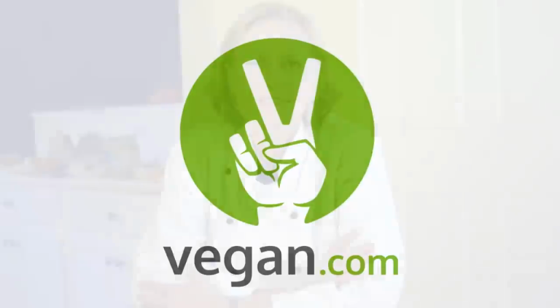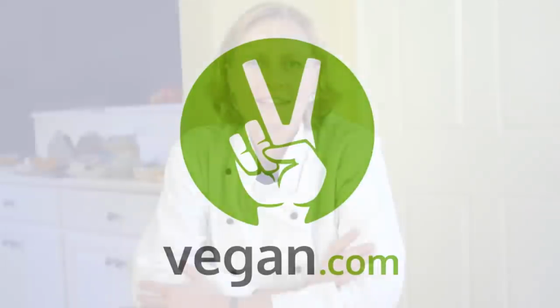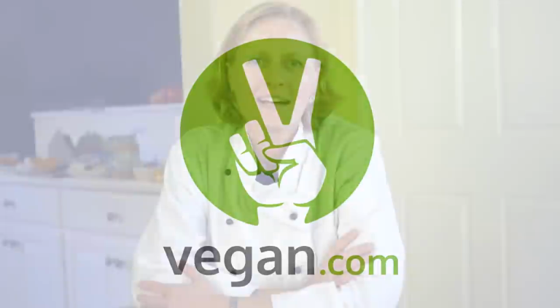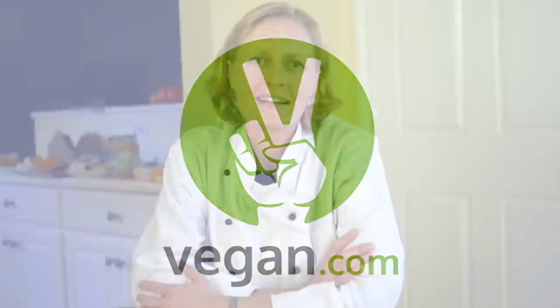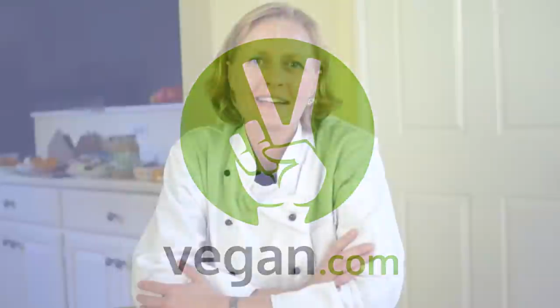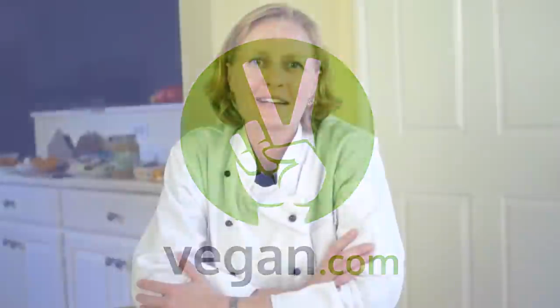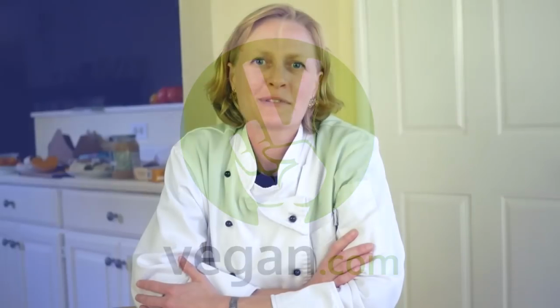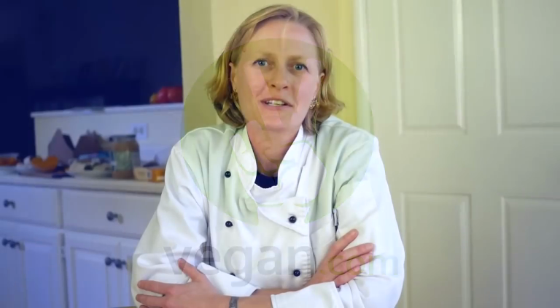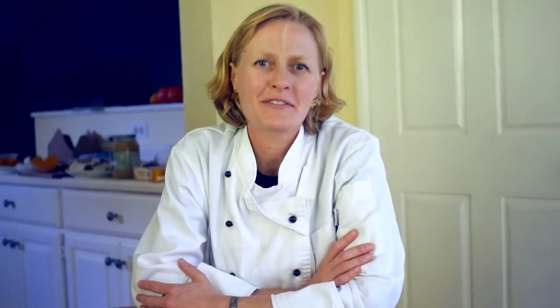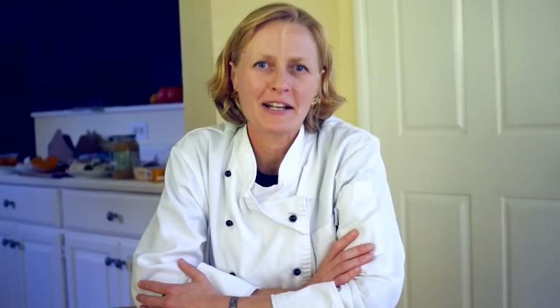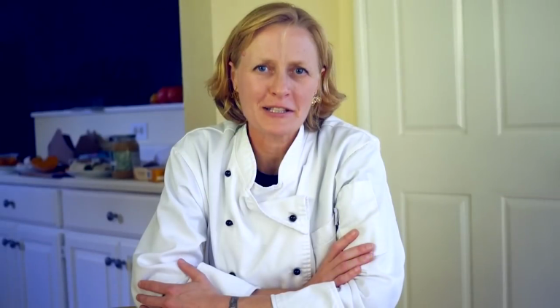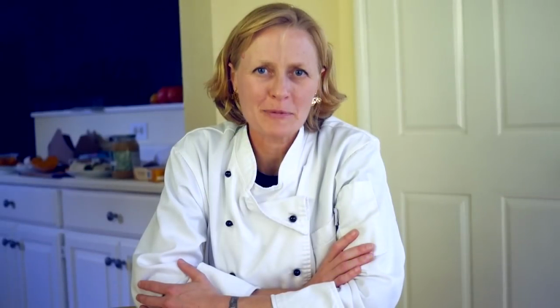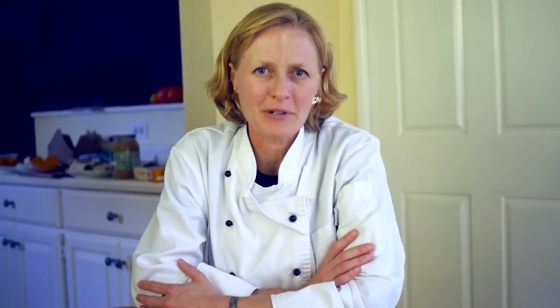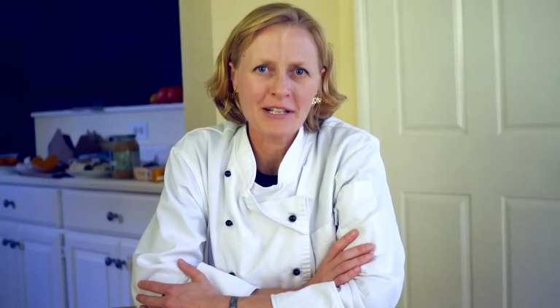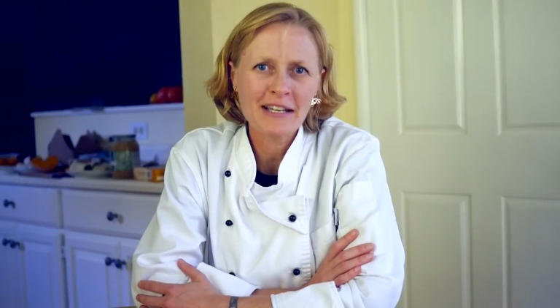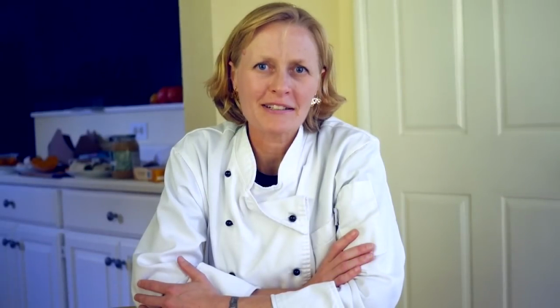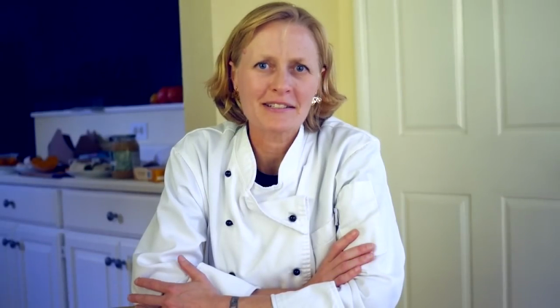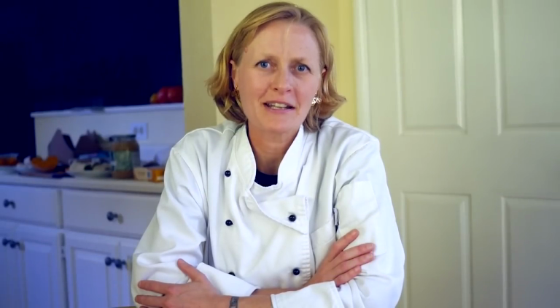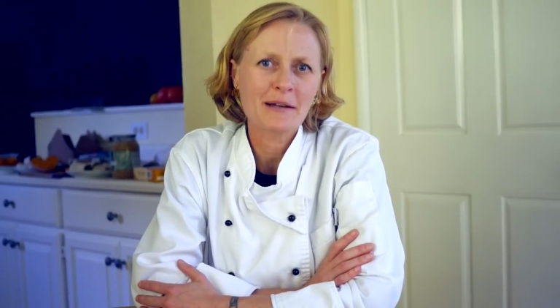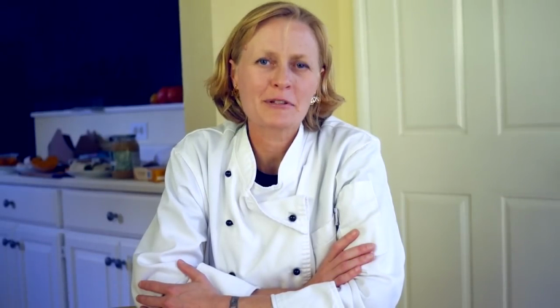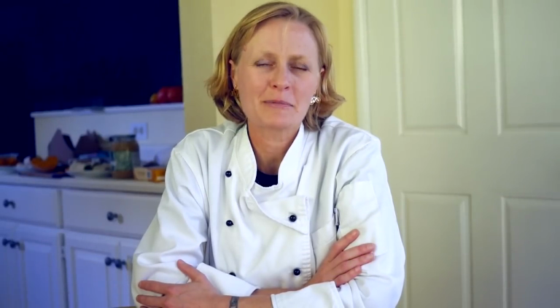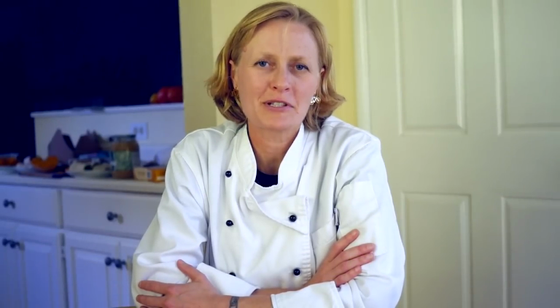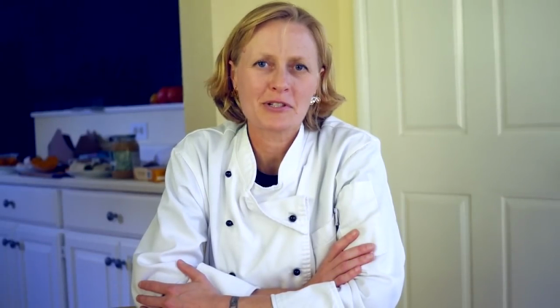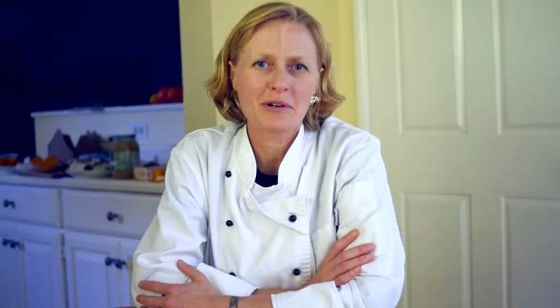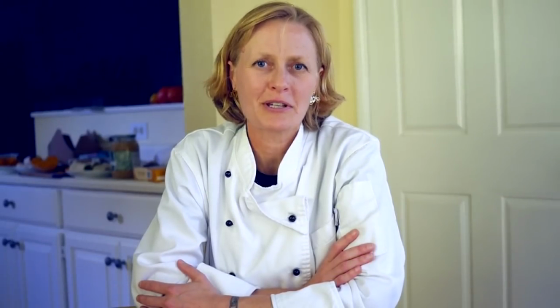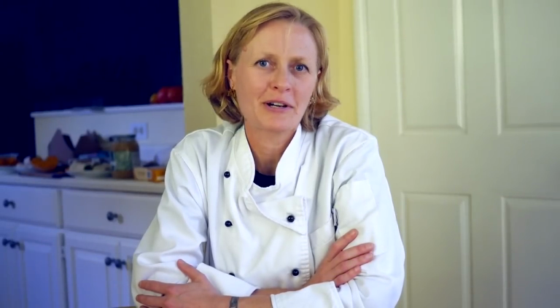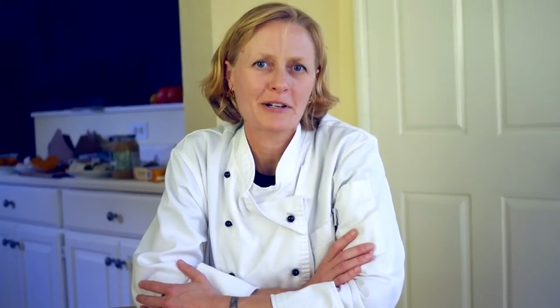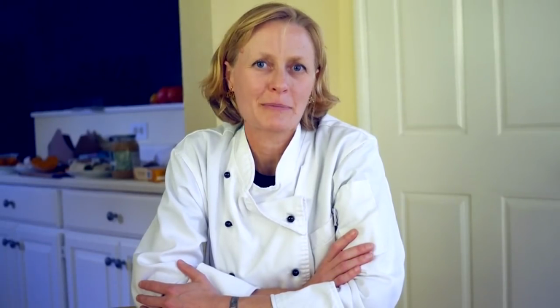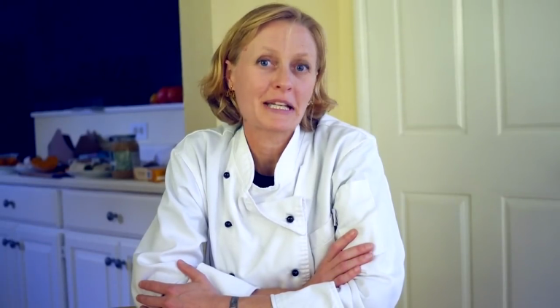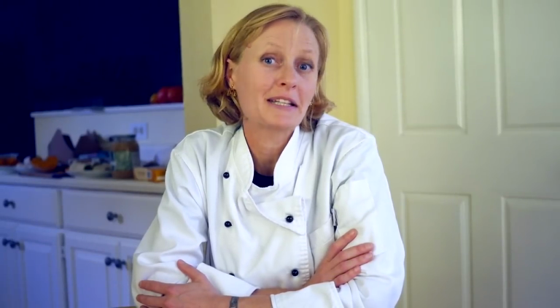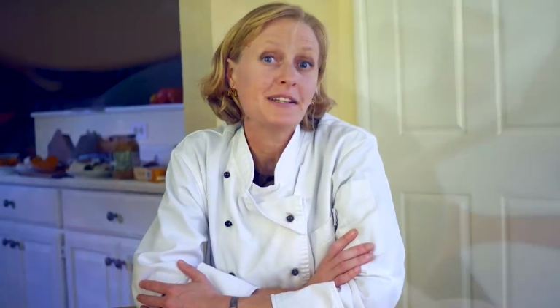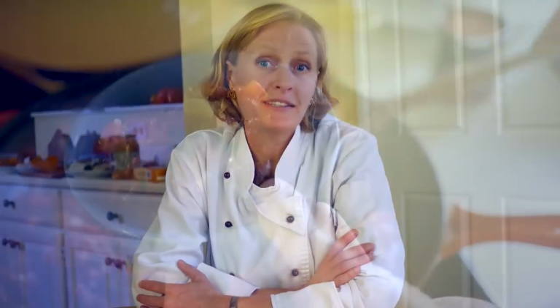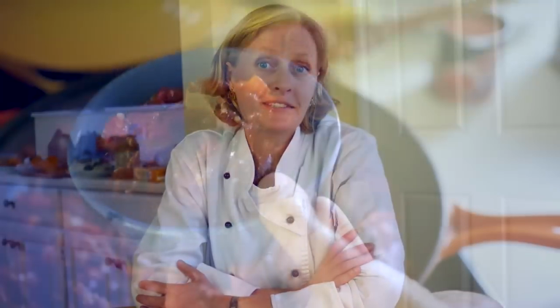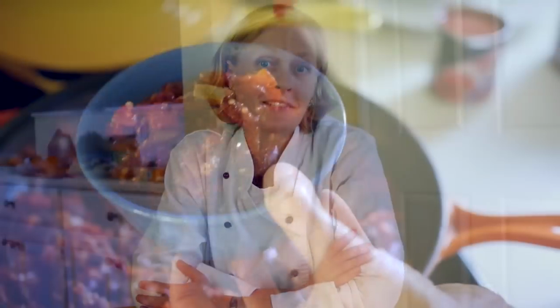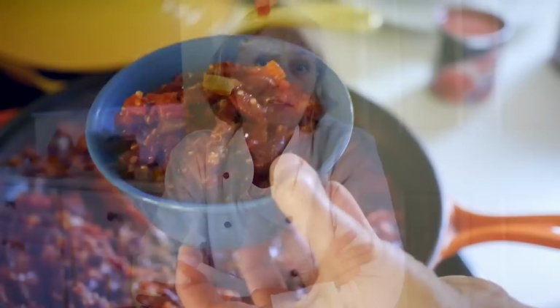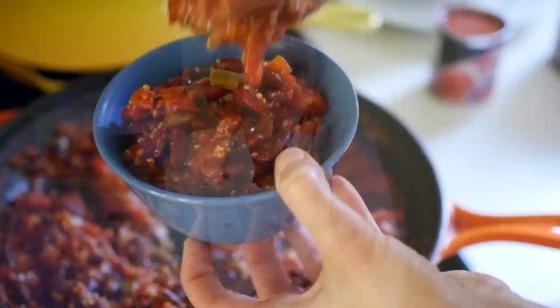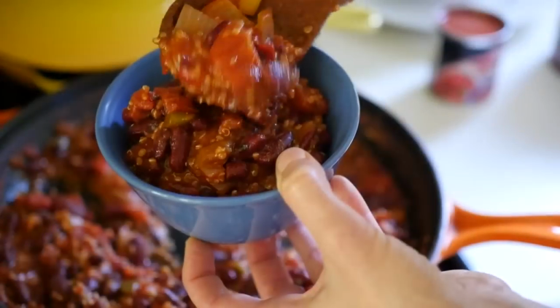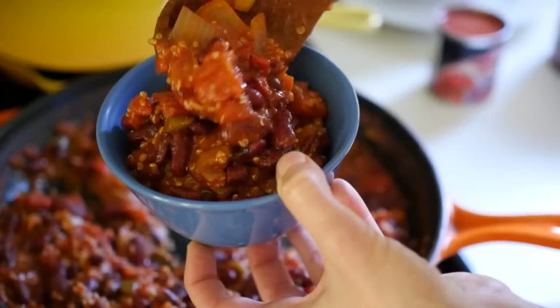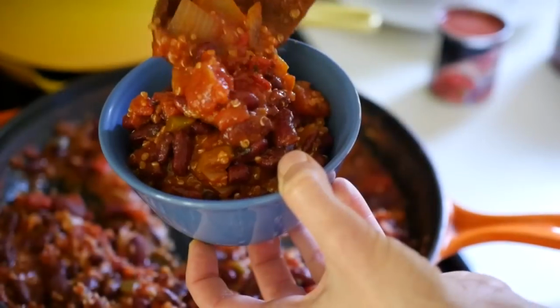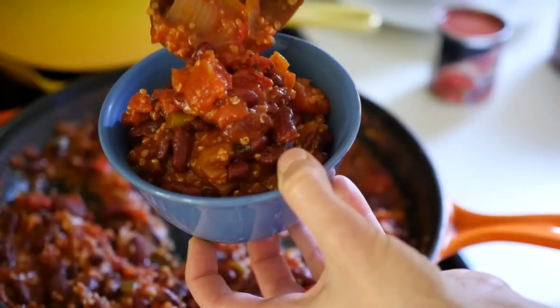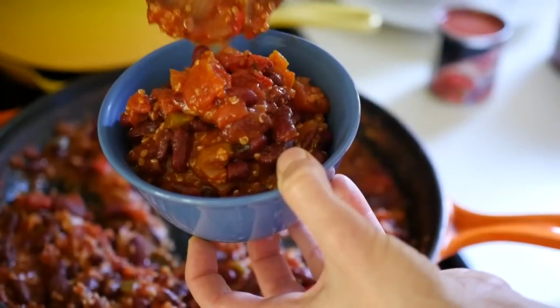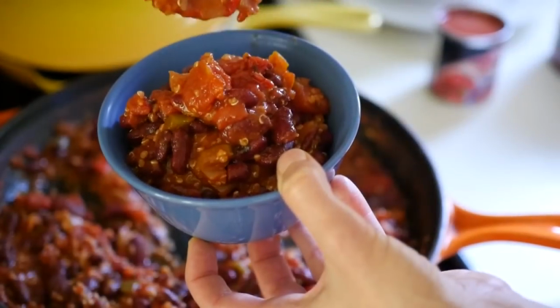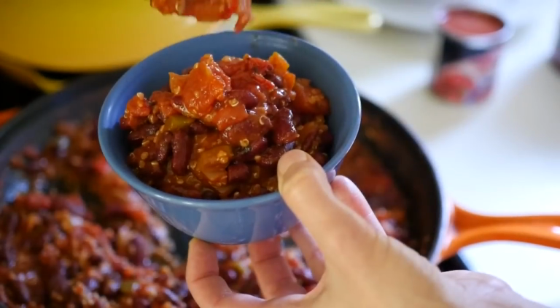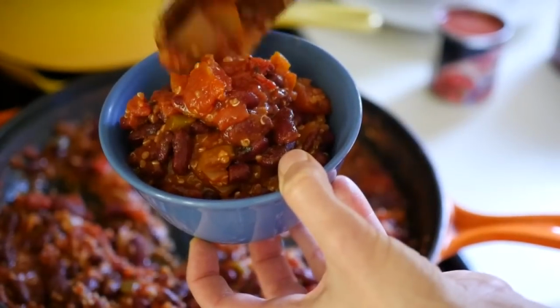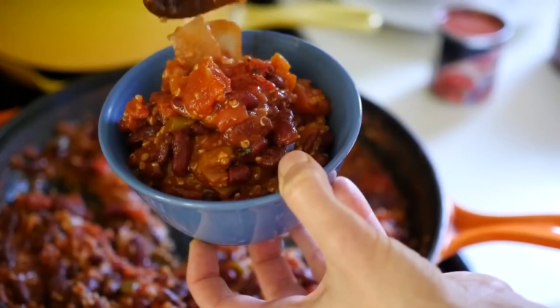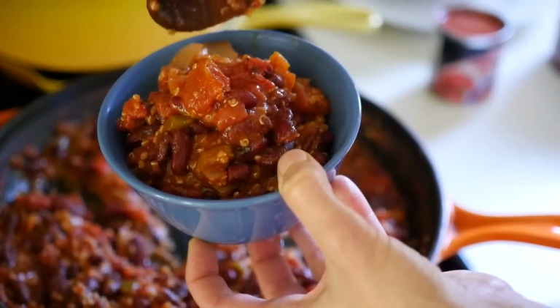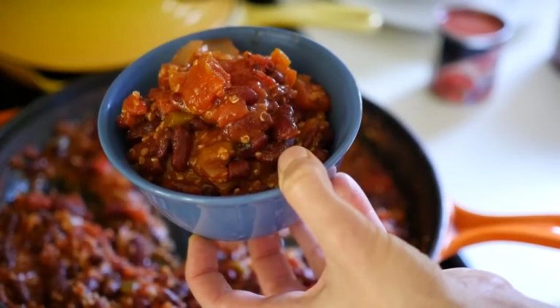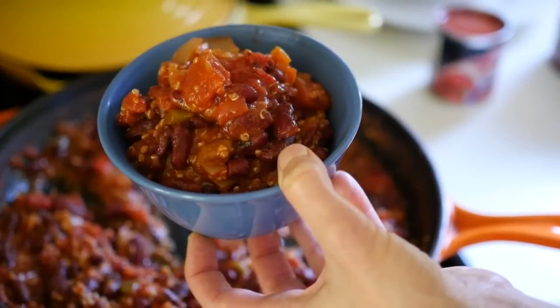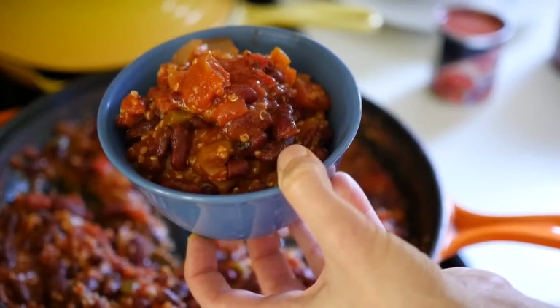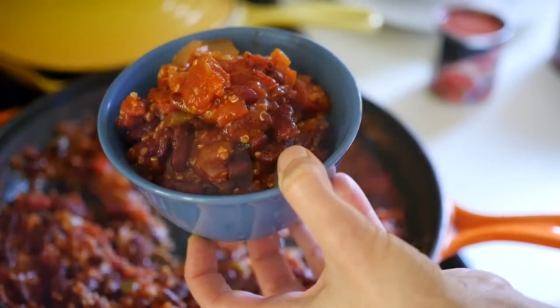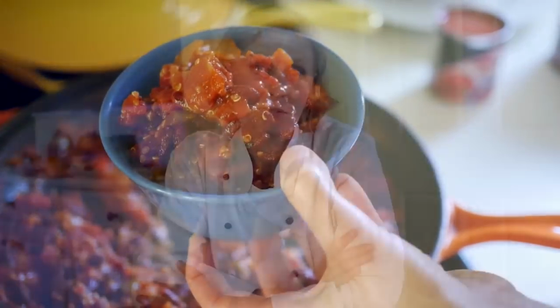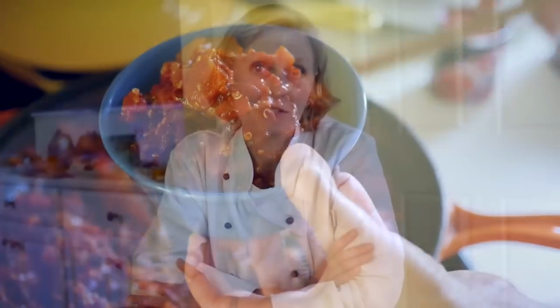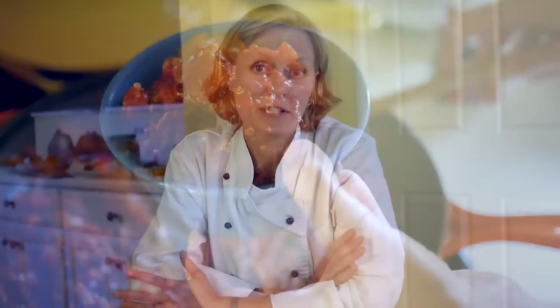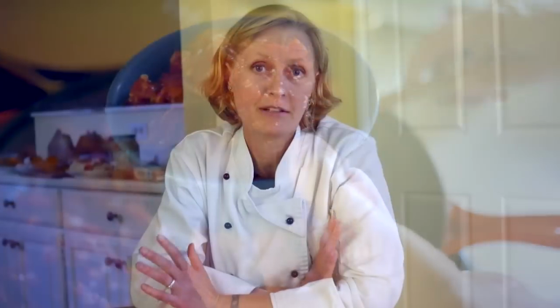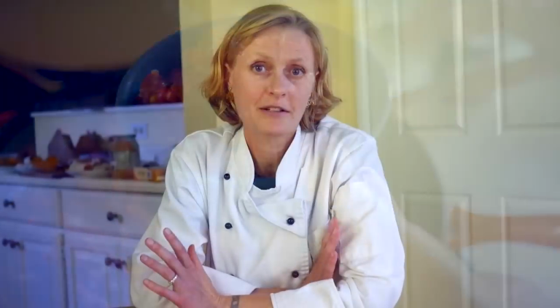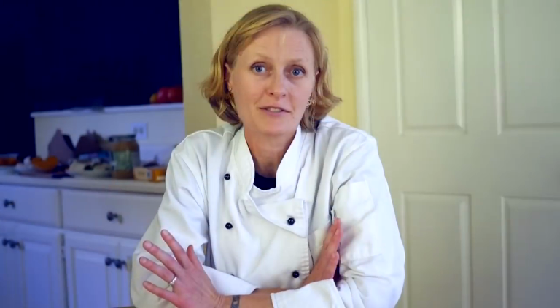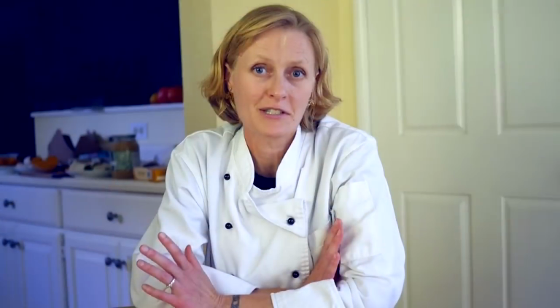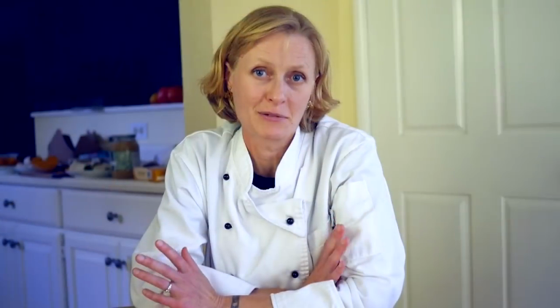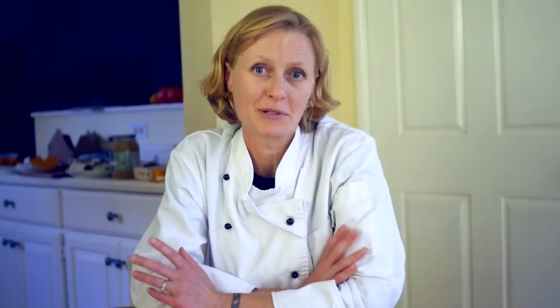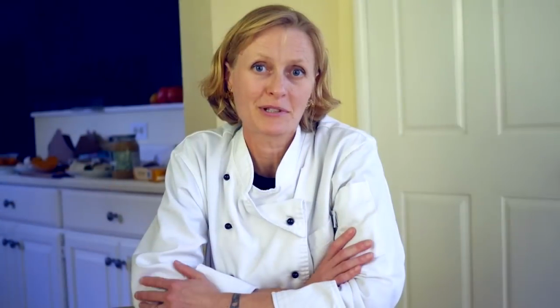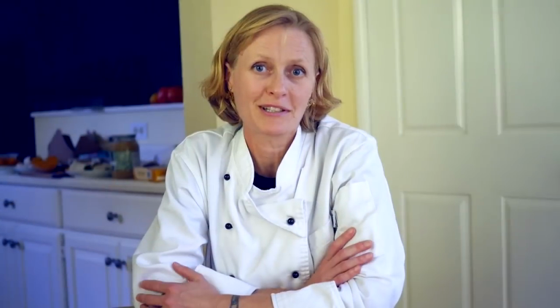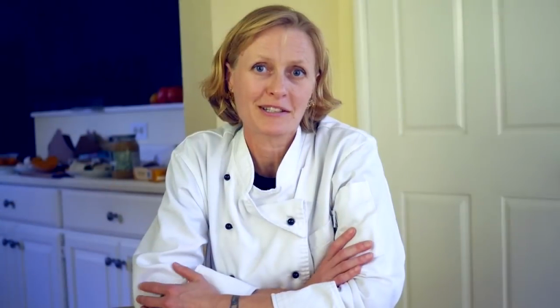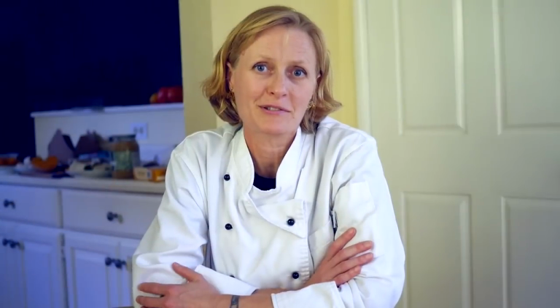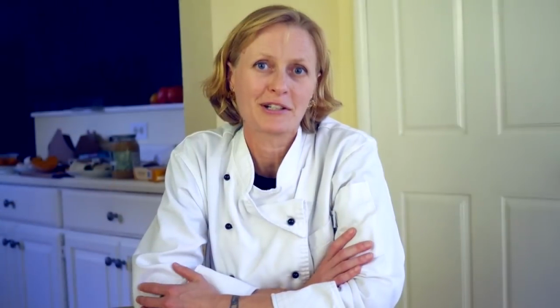Hi, I'm Chef Alex Burry and today I'm going to be showing you how to make an easy vegan chili, packed full of protein, zero cholesterol.